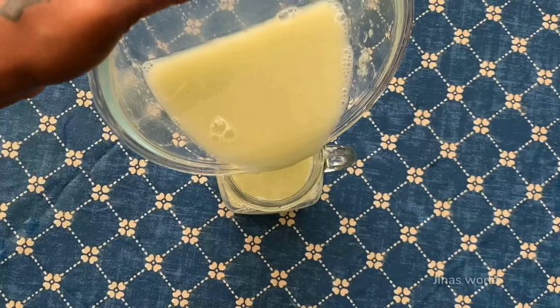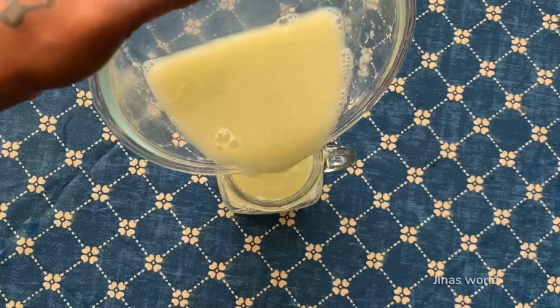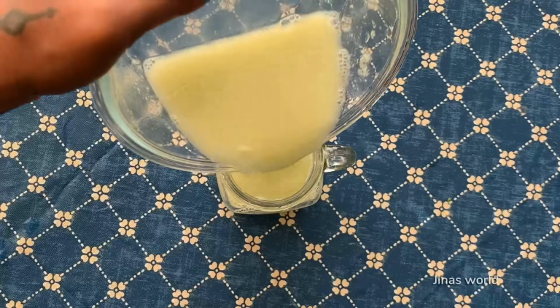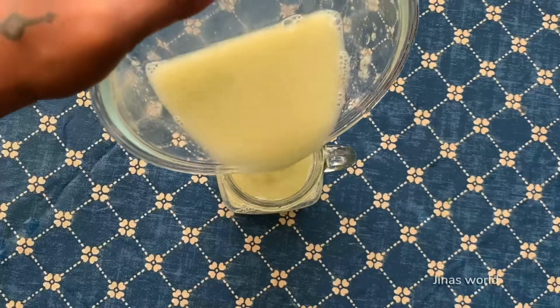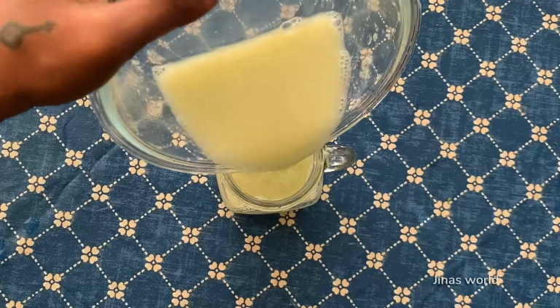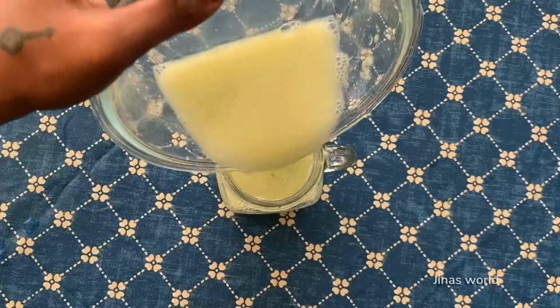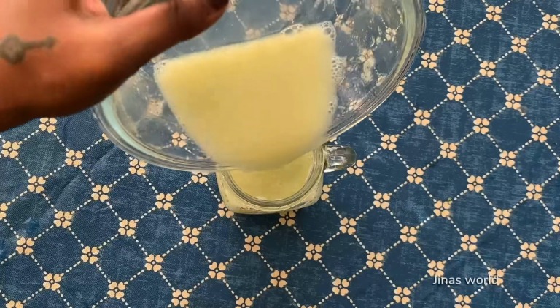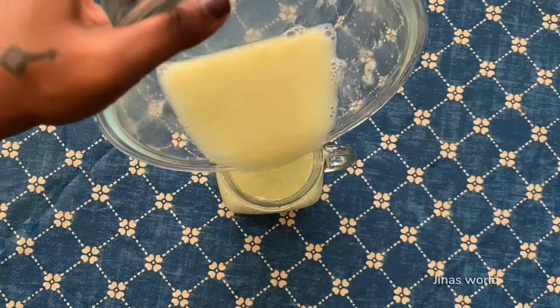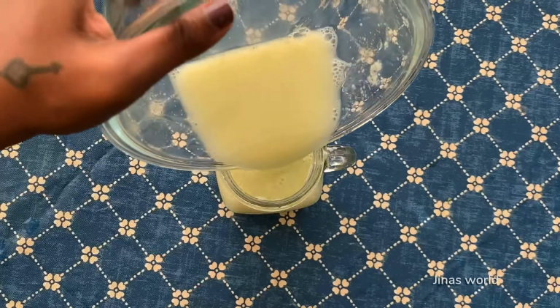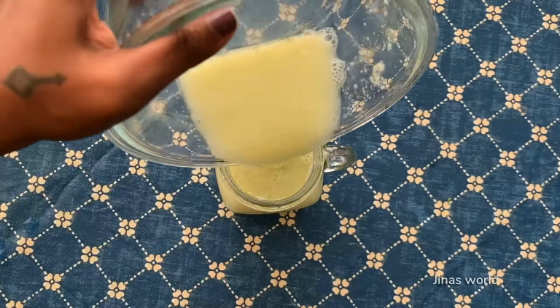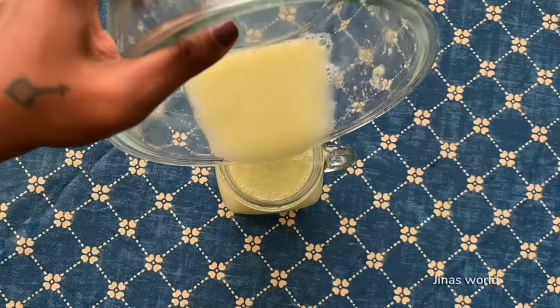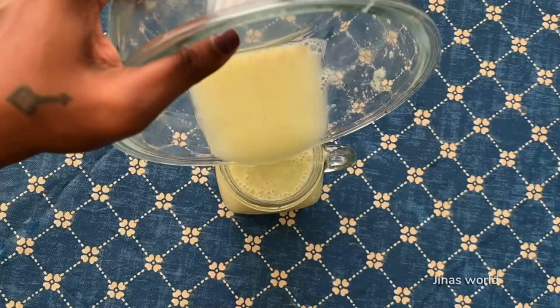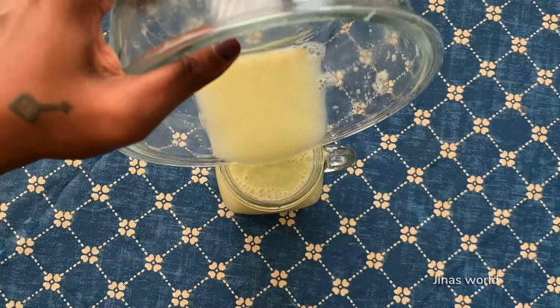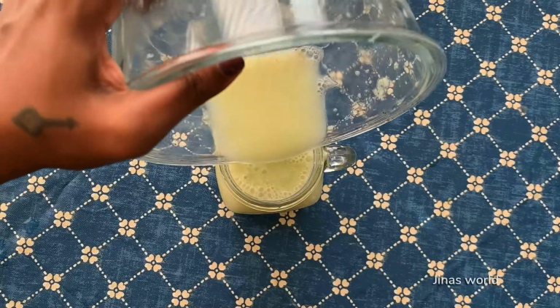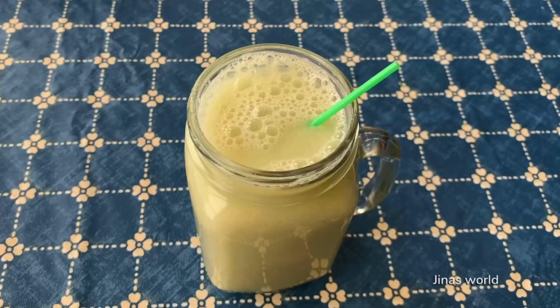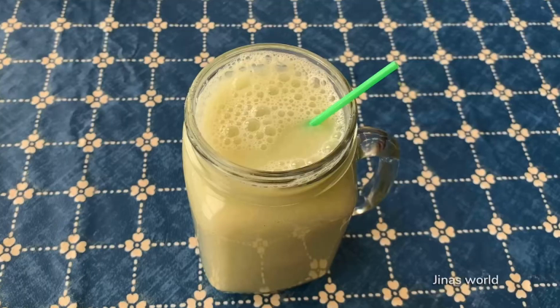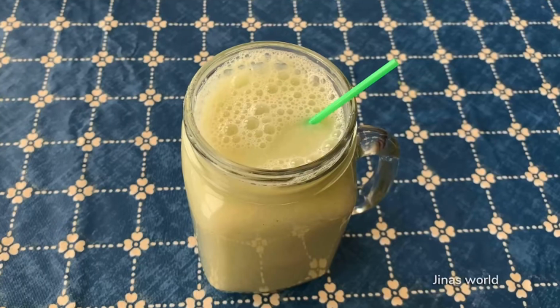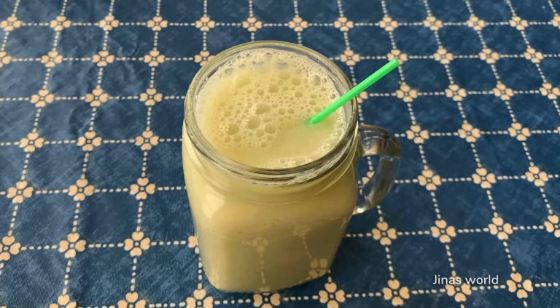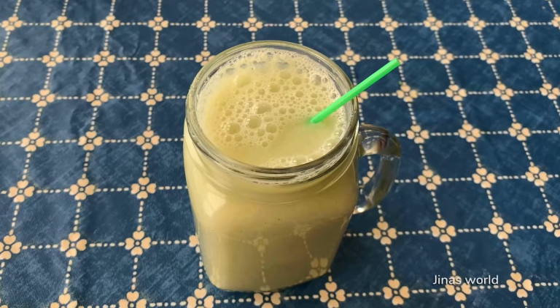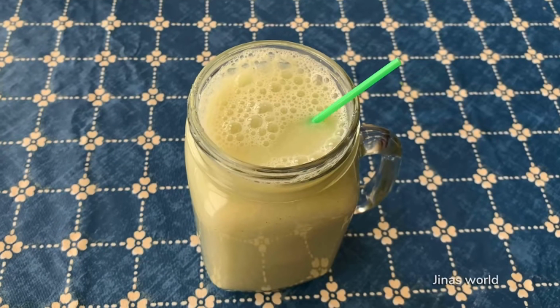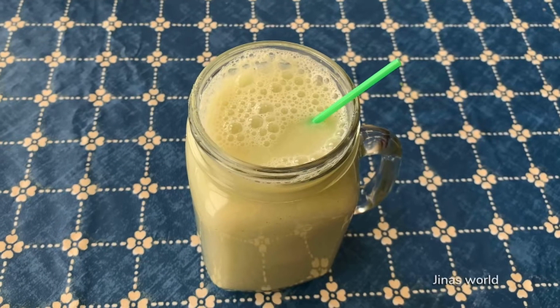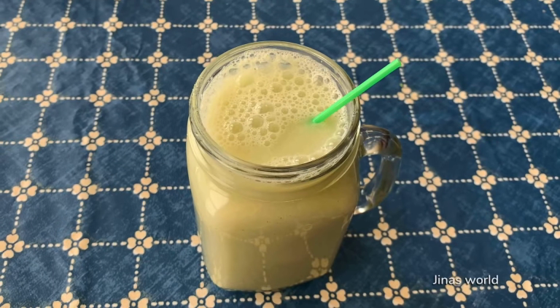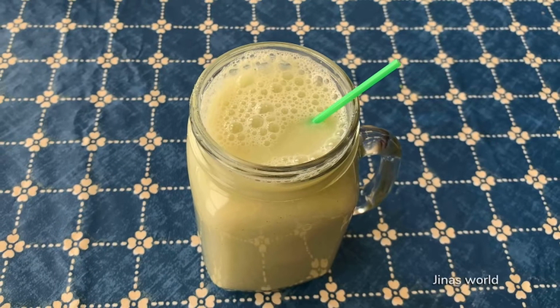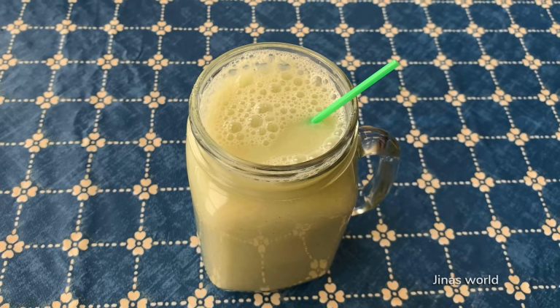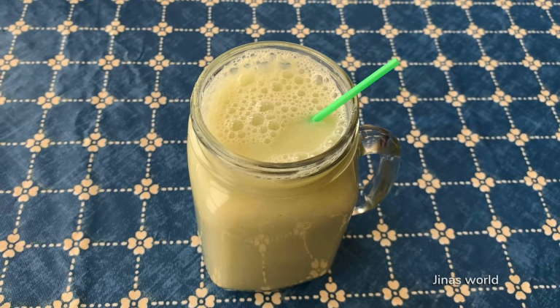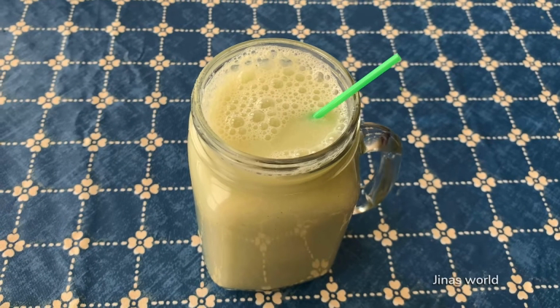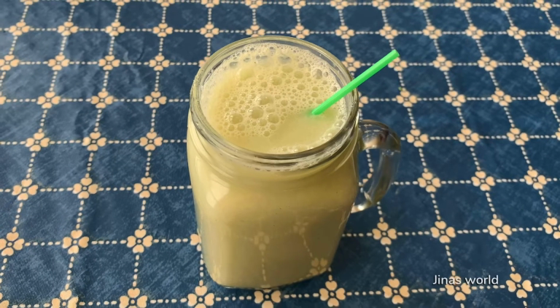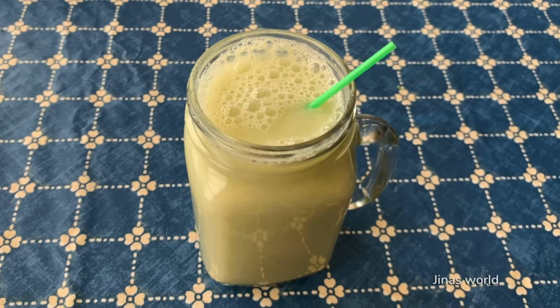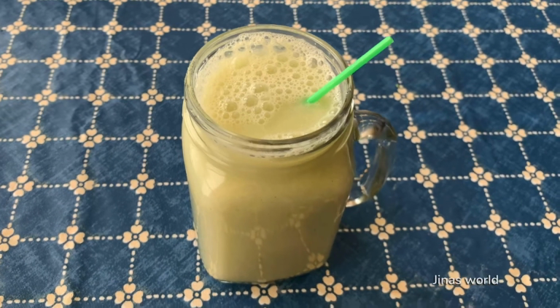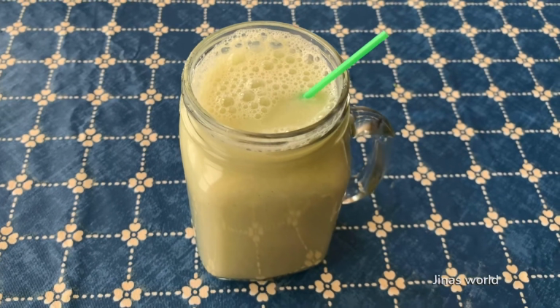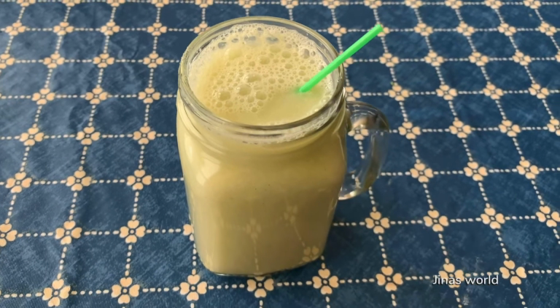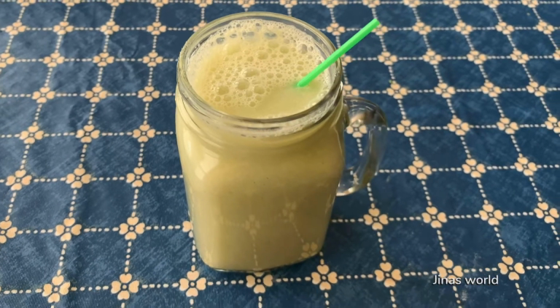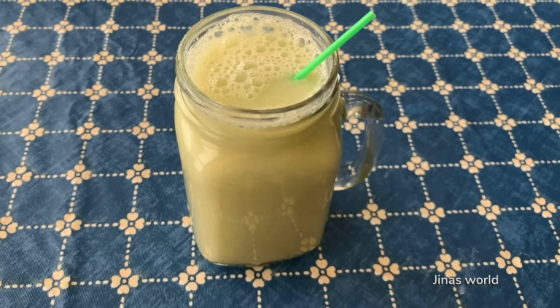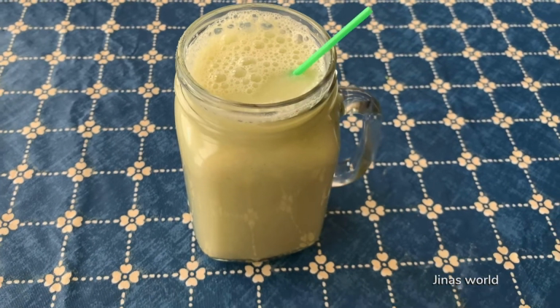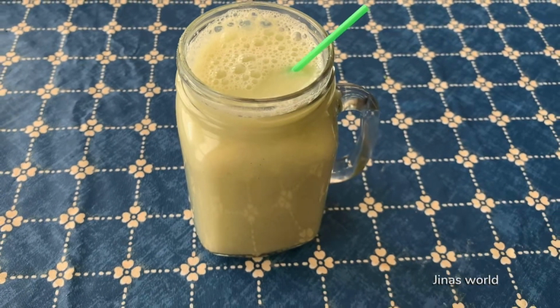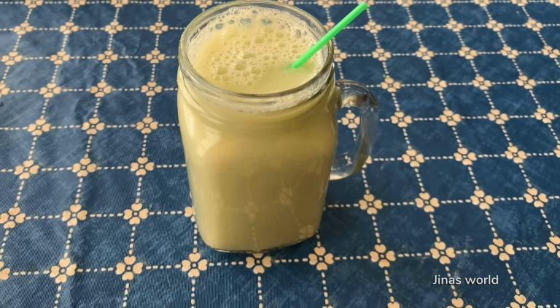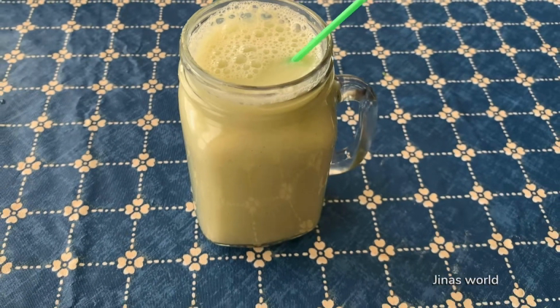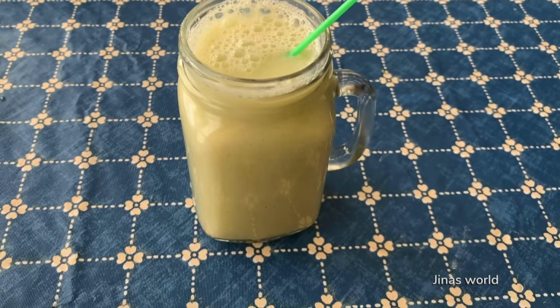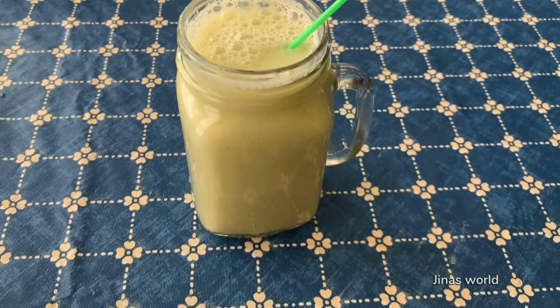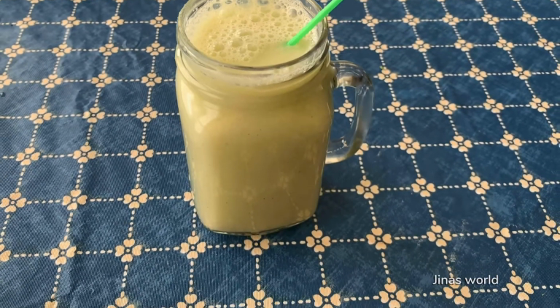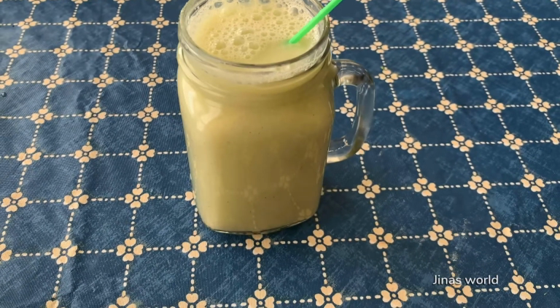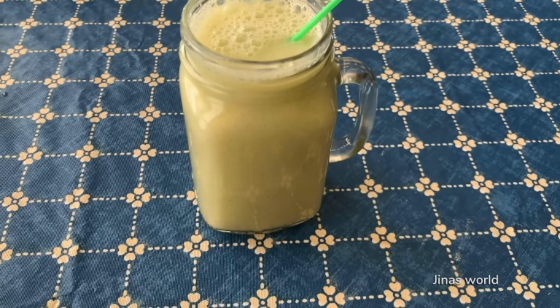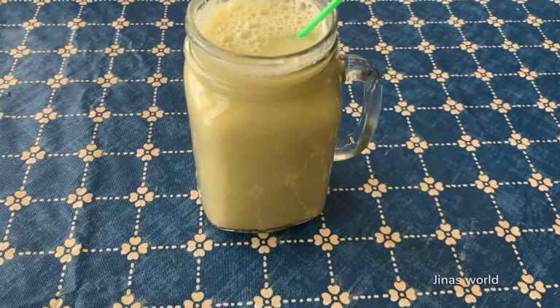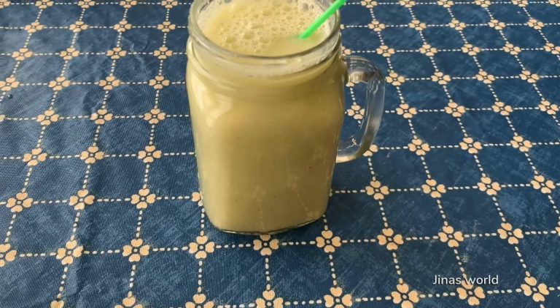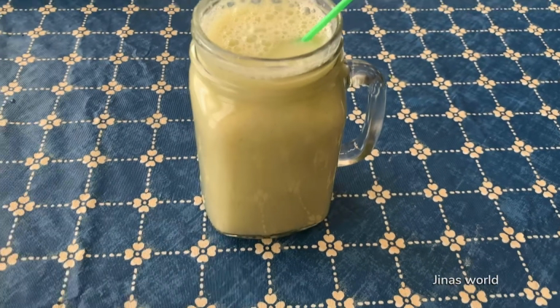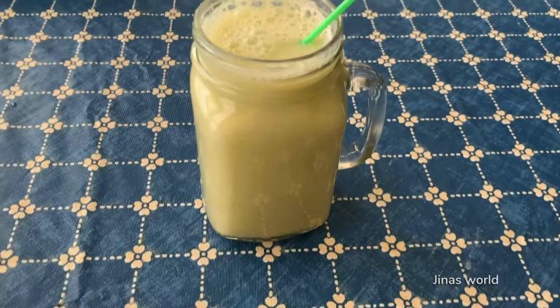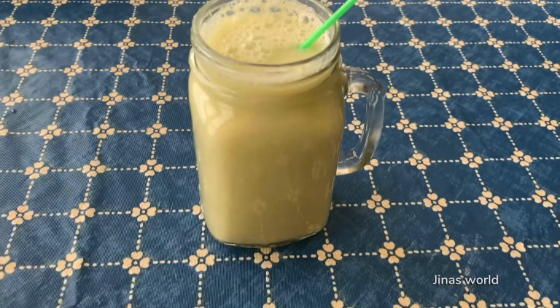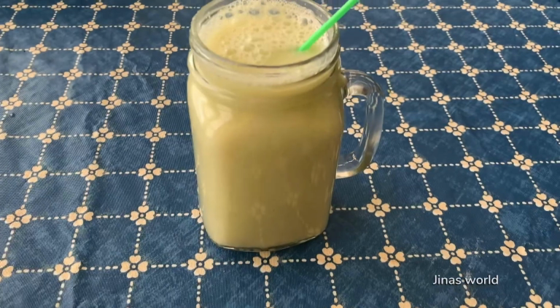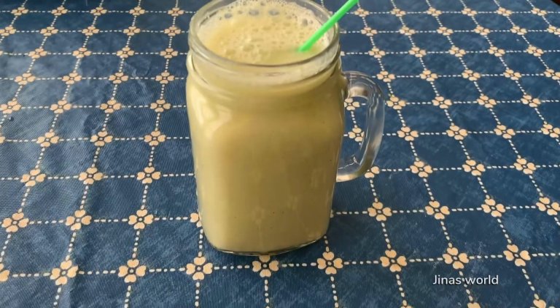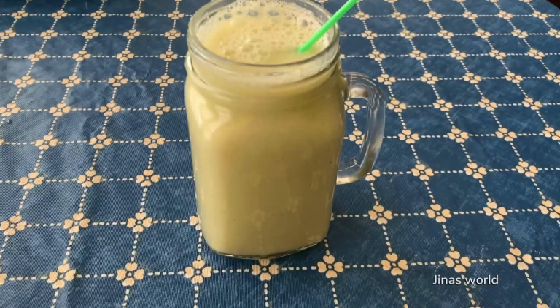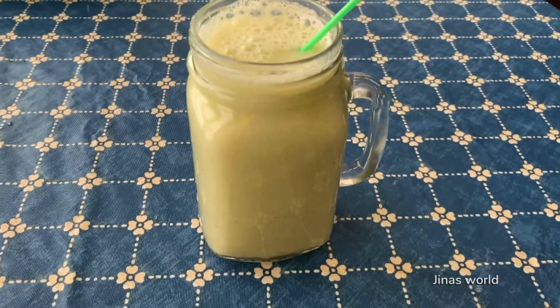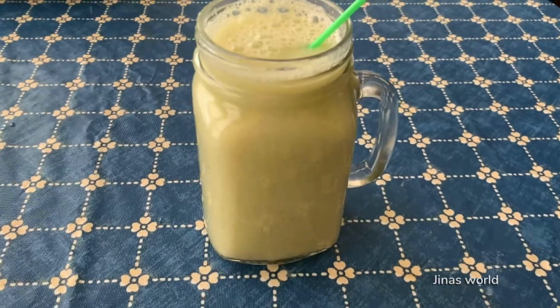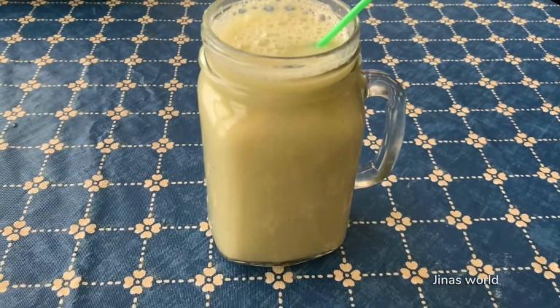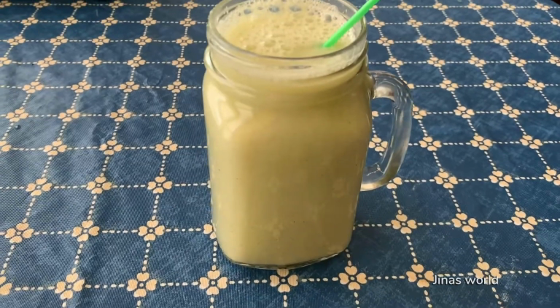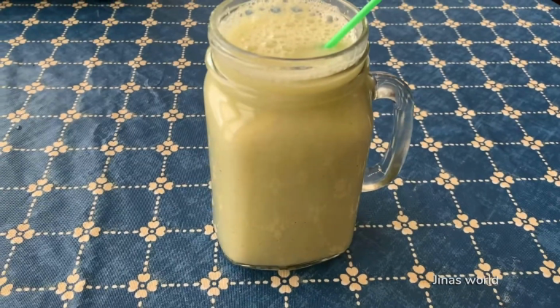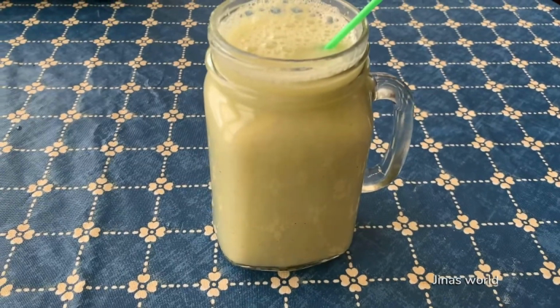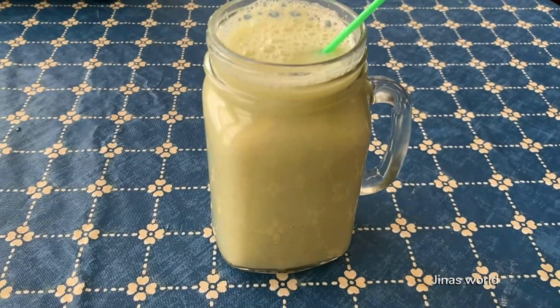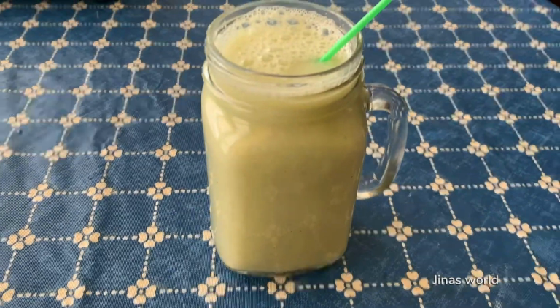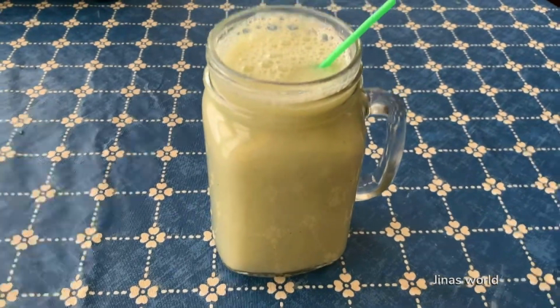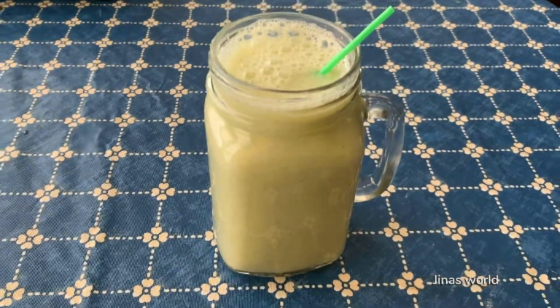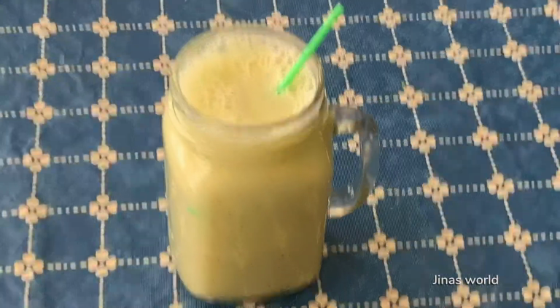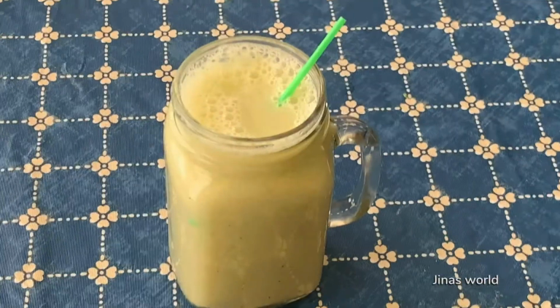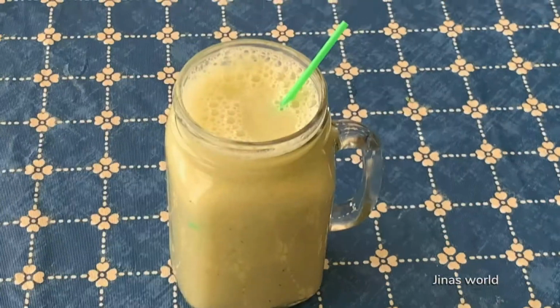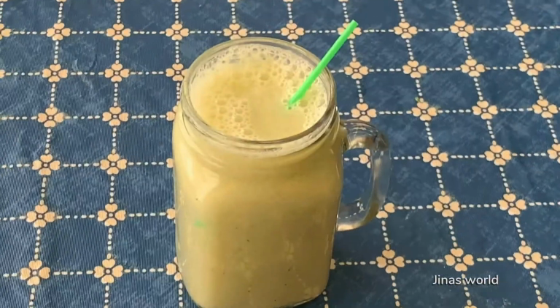Hey y'all, it's me Jina. Today I'm going to share a bottle gourd juice recipe. It's also called Lauki or Dodi.